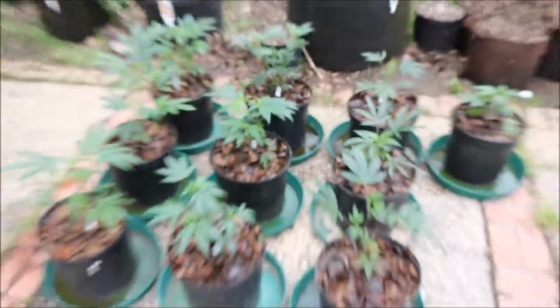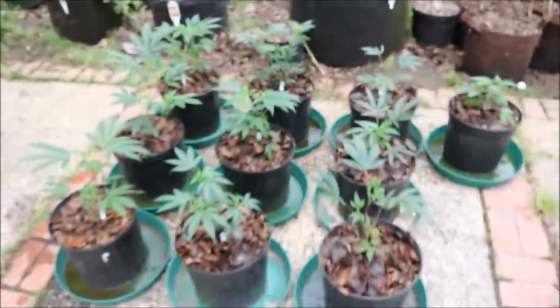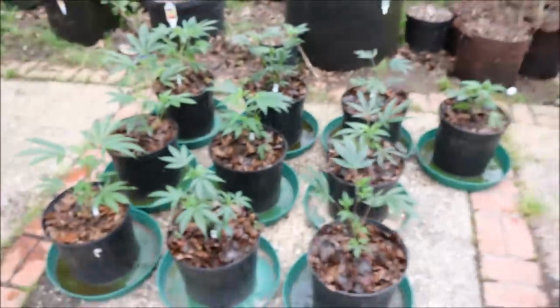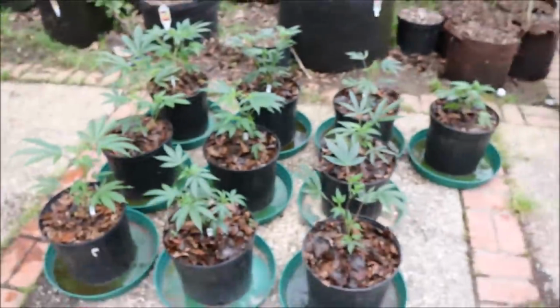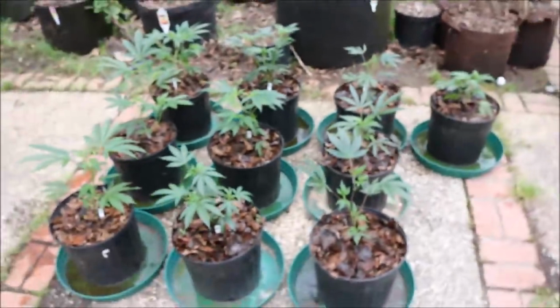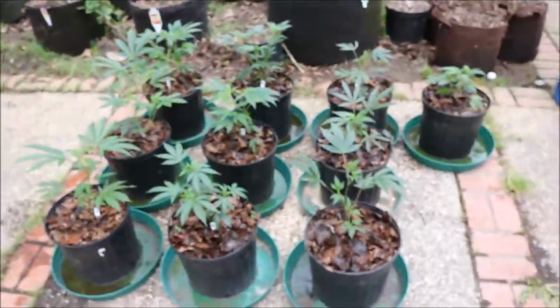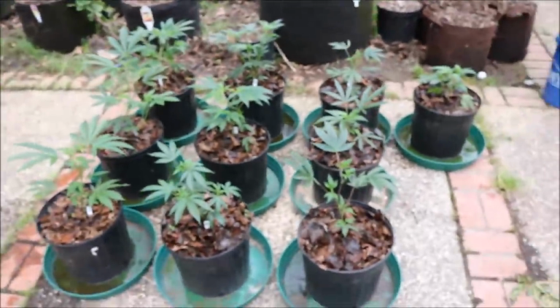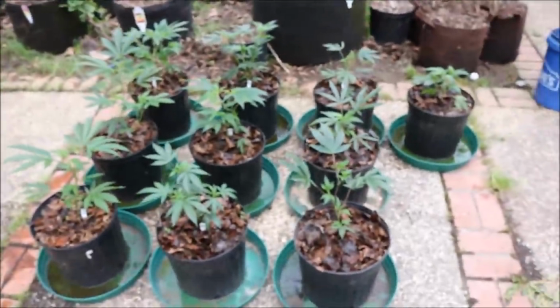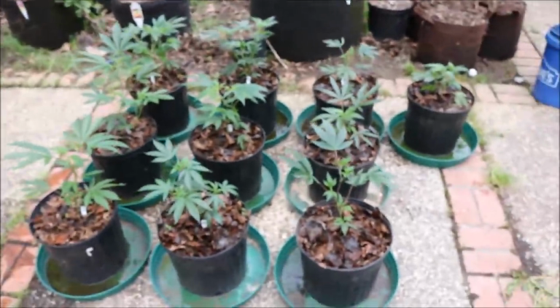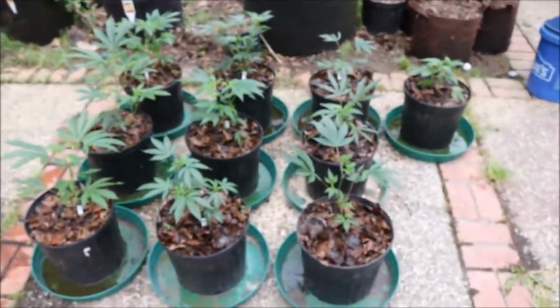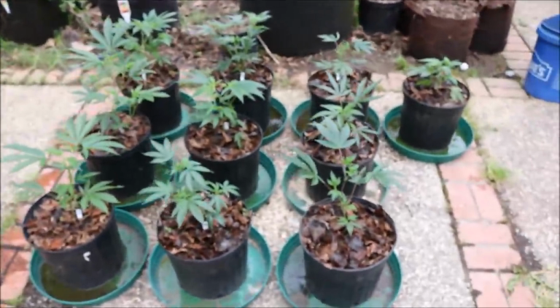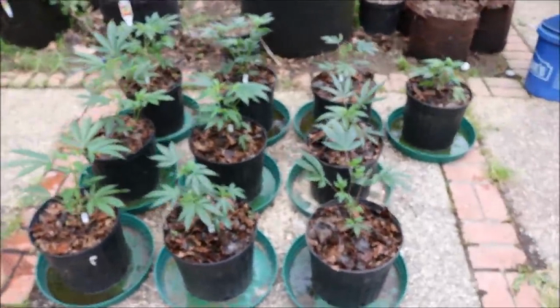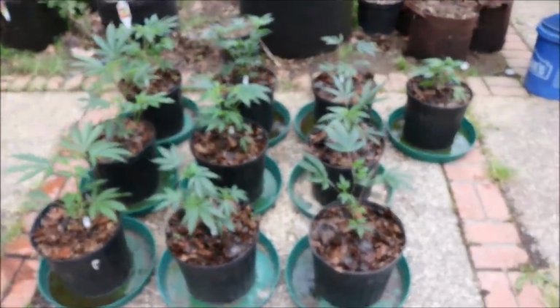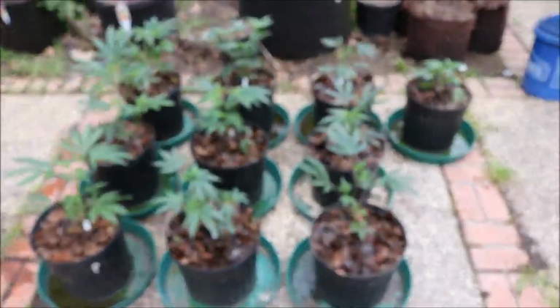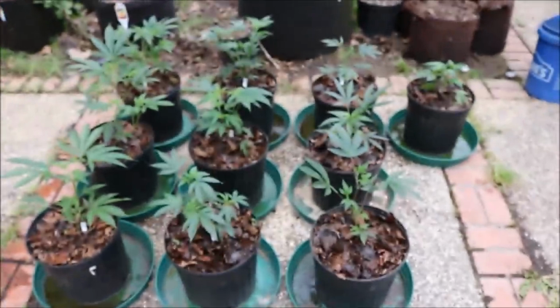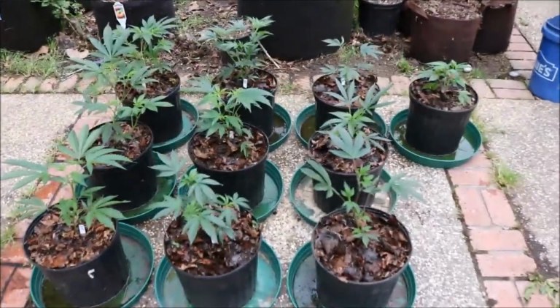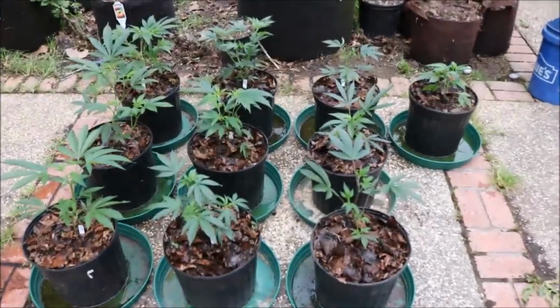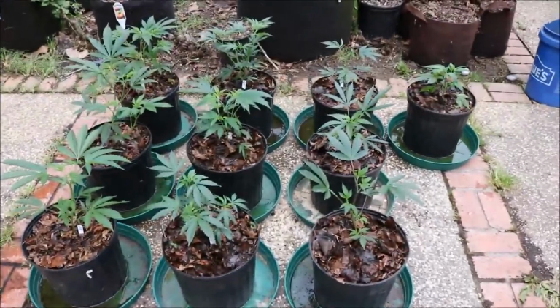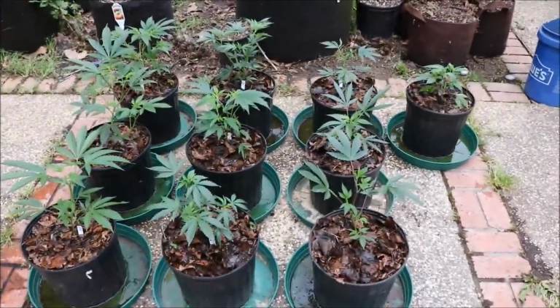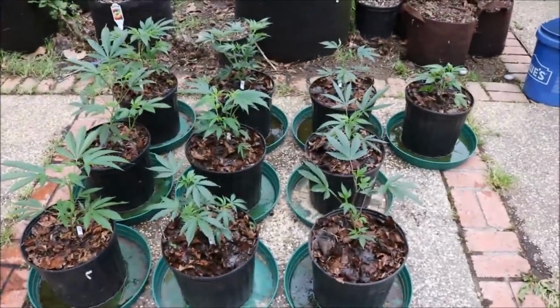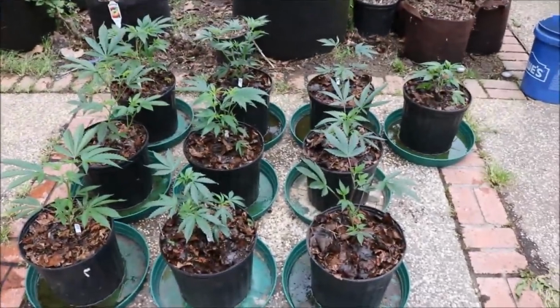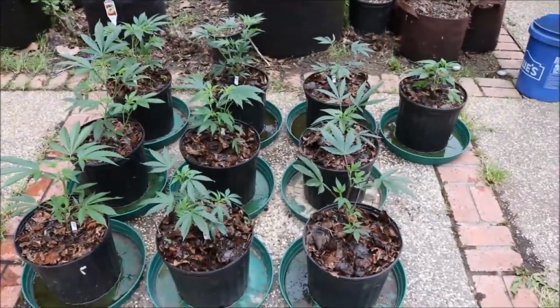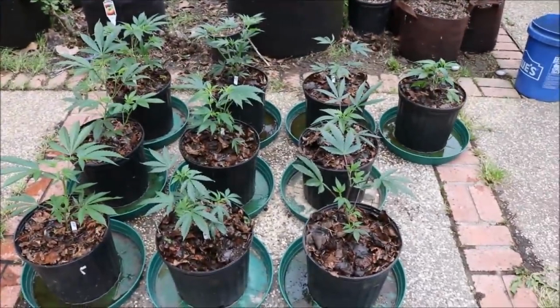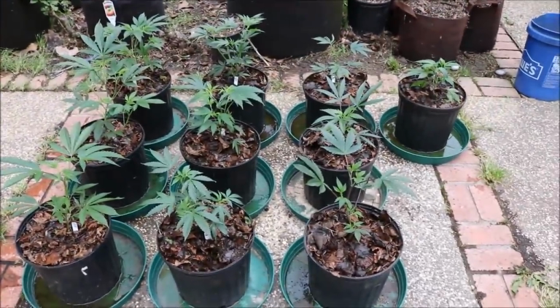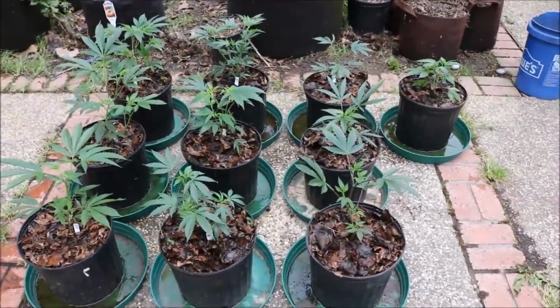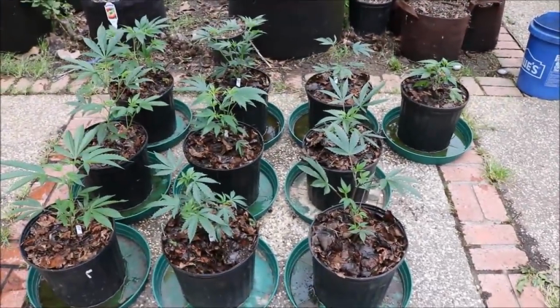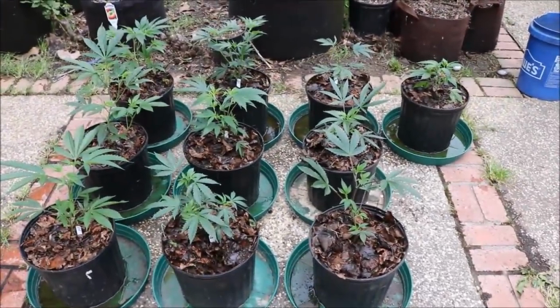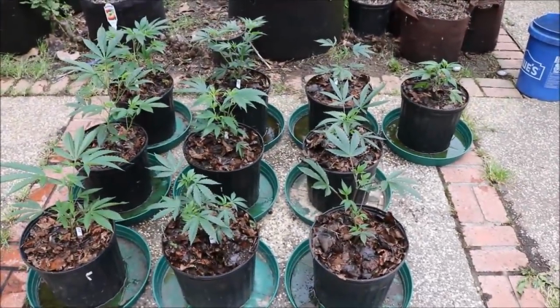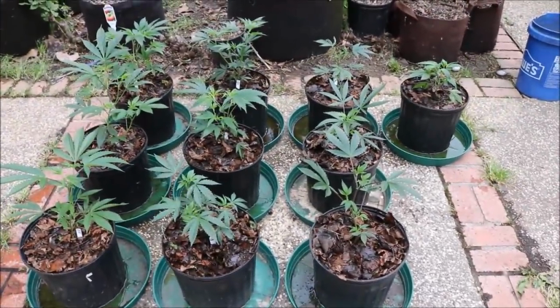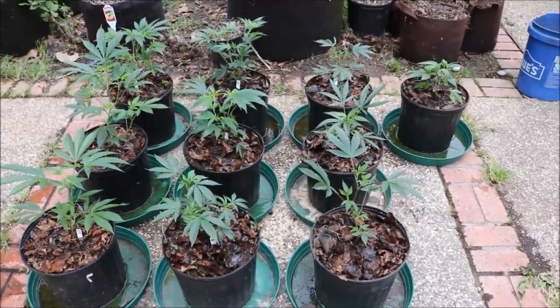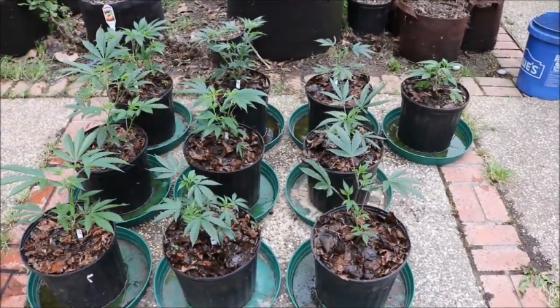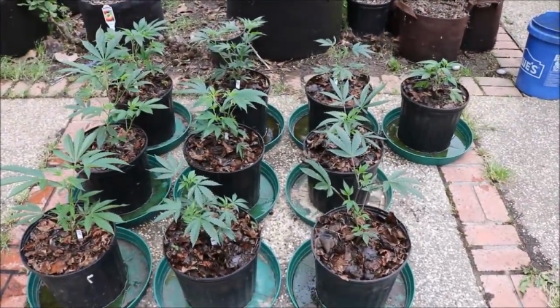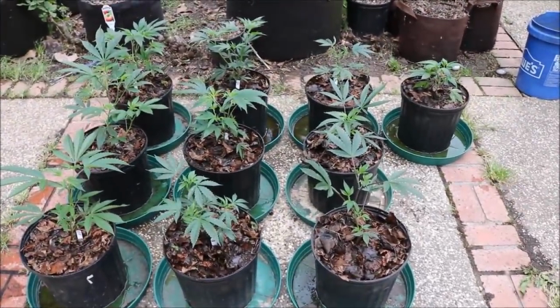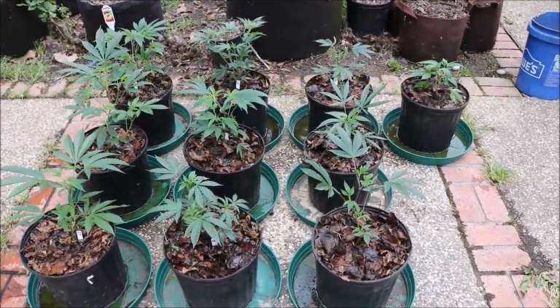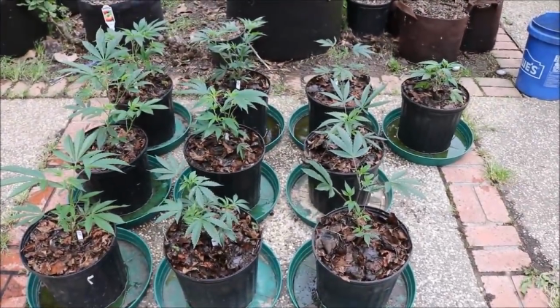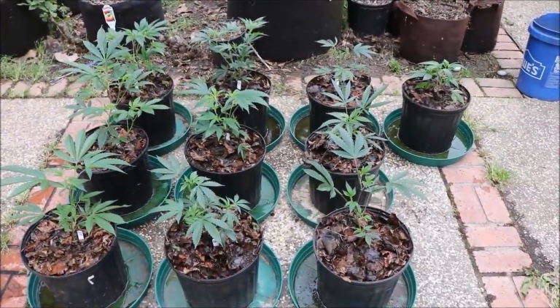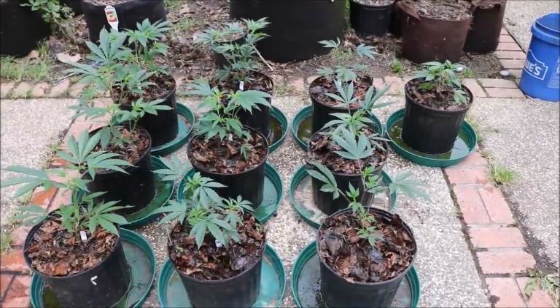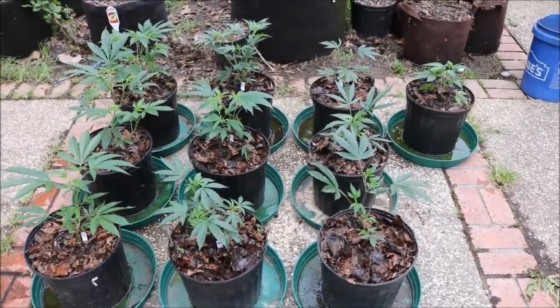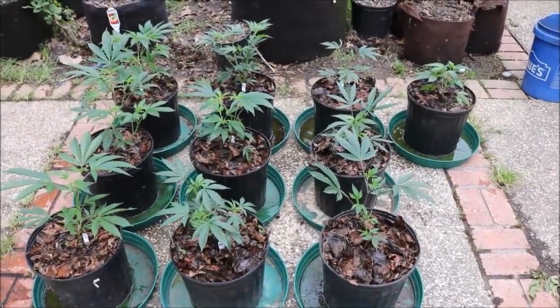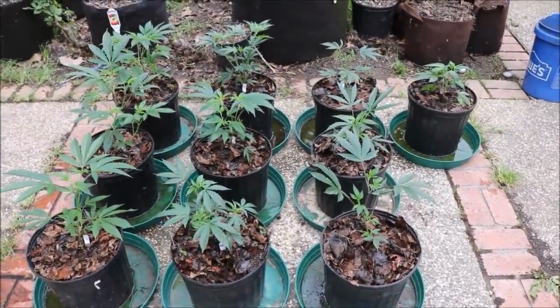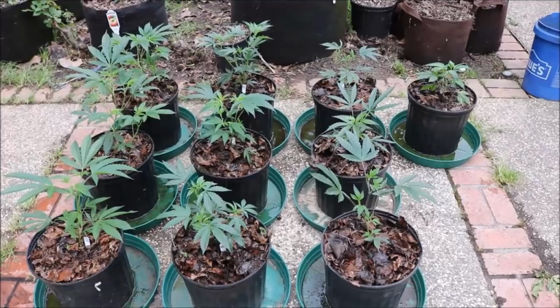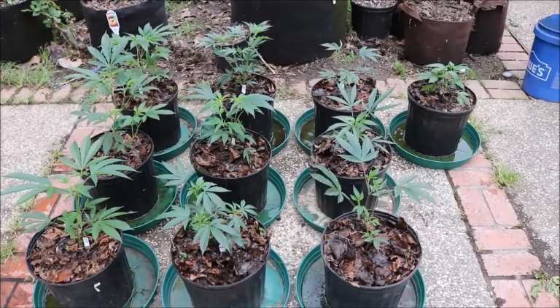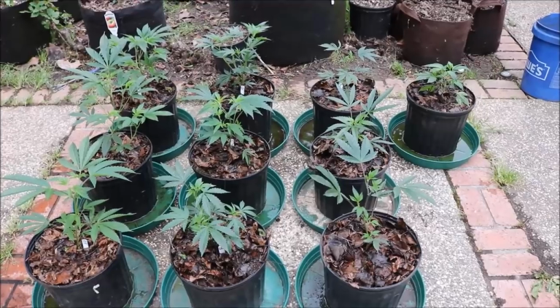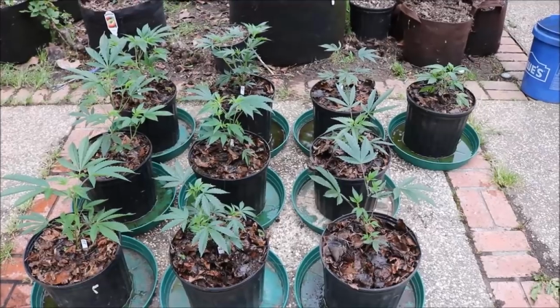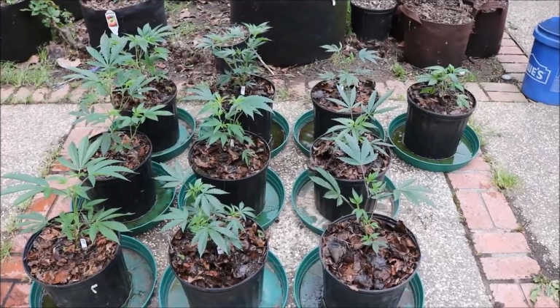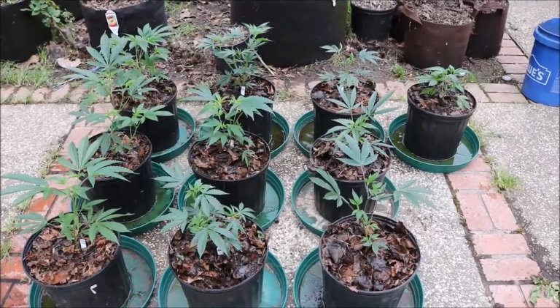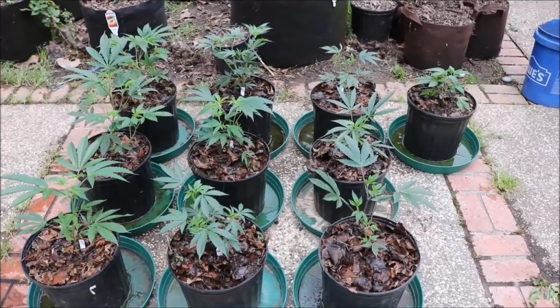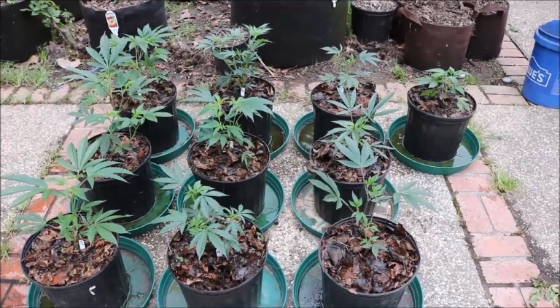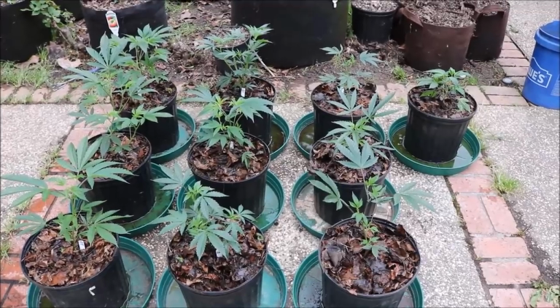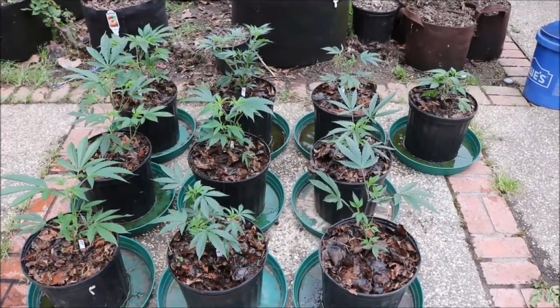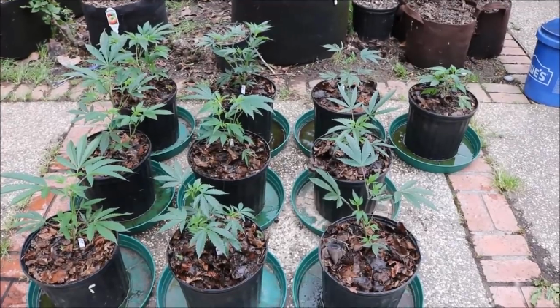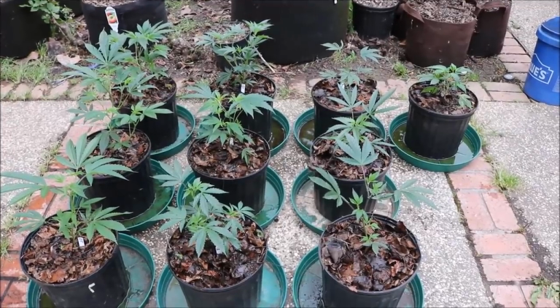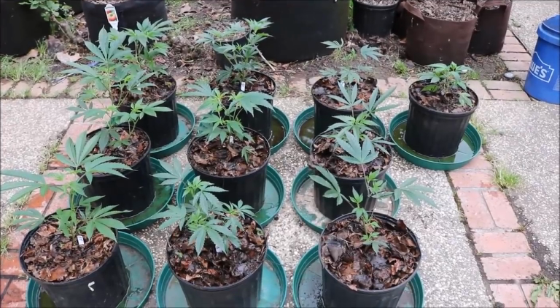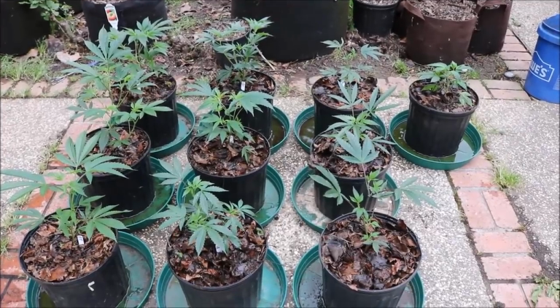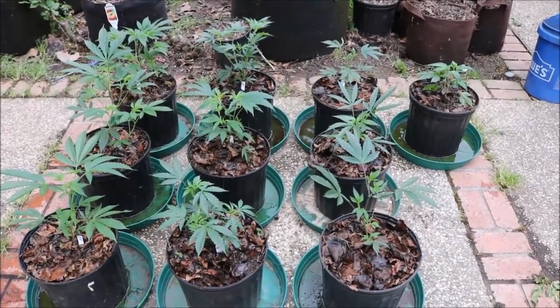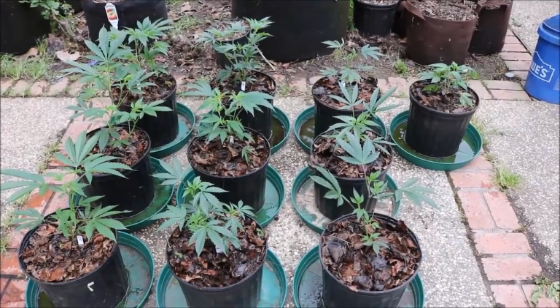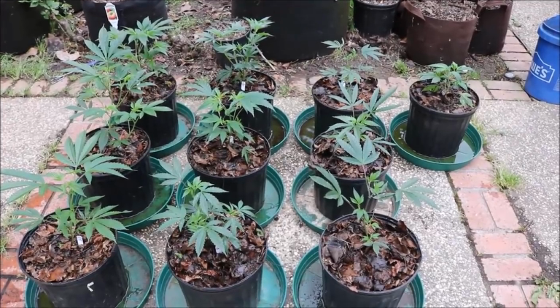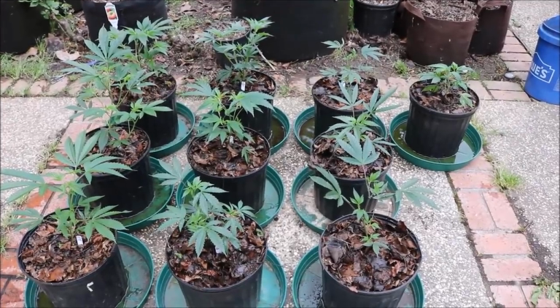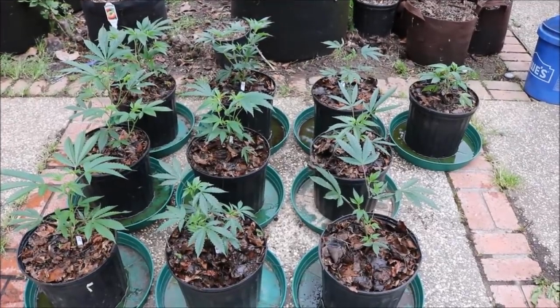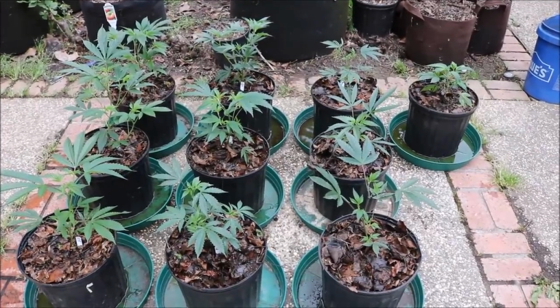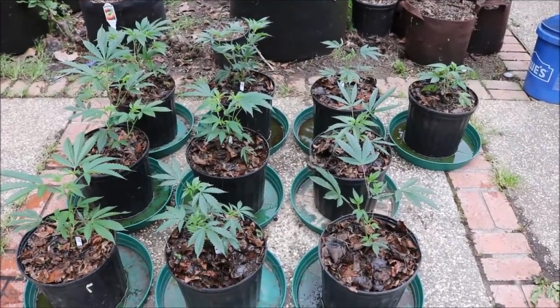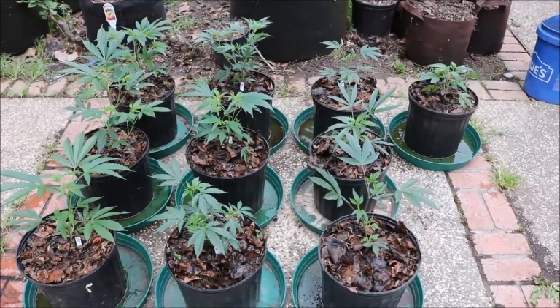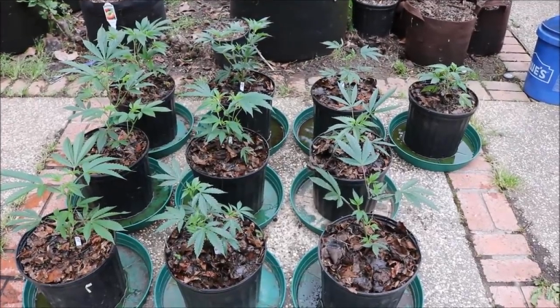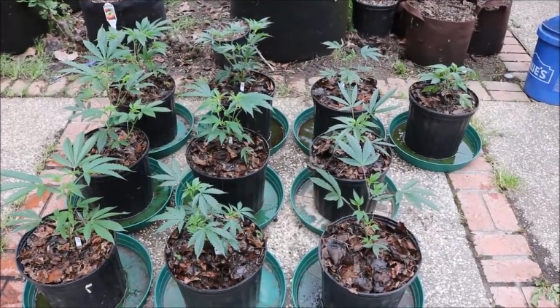That's it — we're gonna let these guys relax in their new pots and see what happens in about 10 to 14 days. Have a good day everyone.